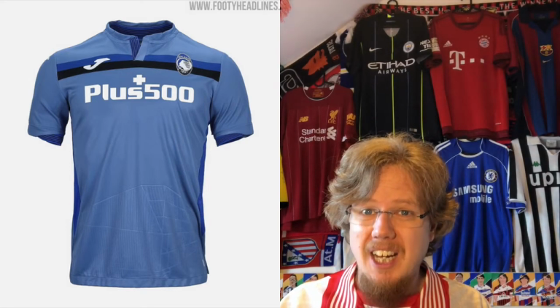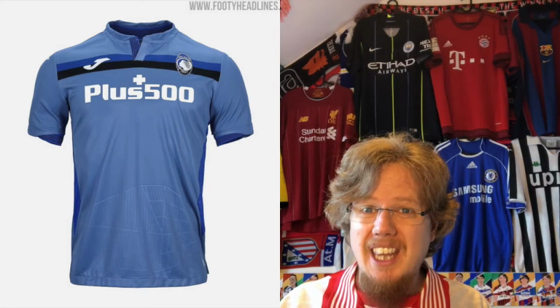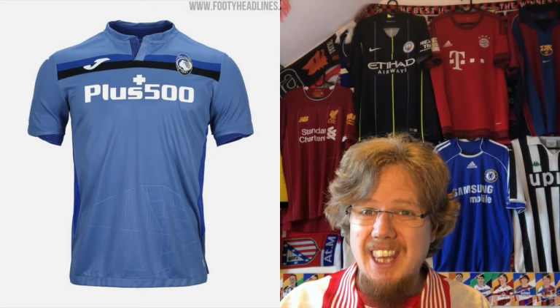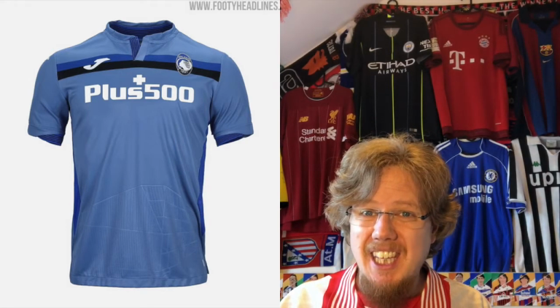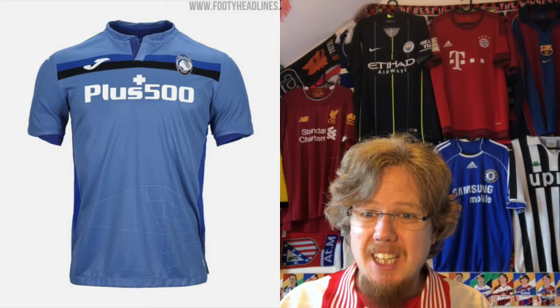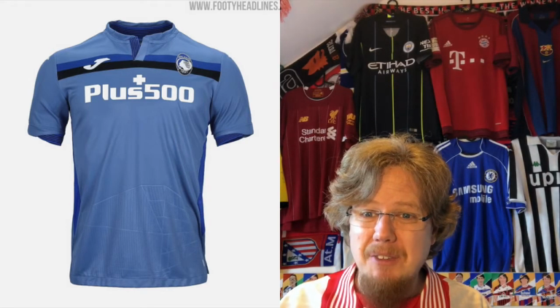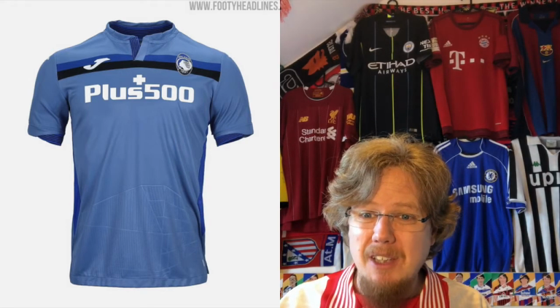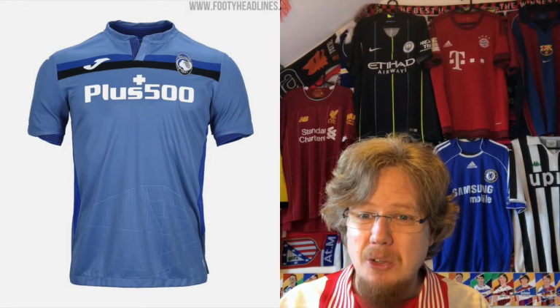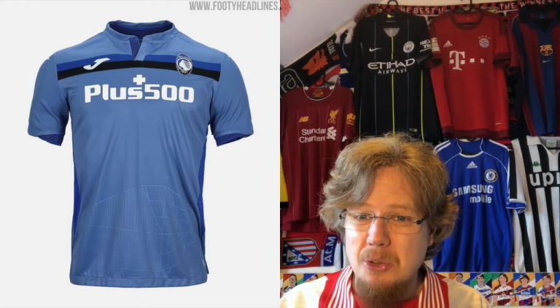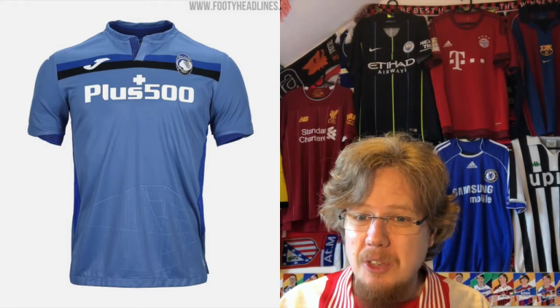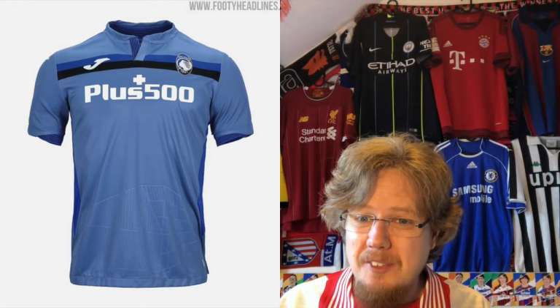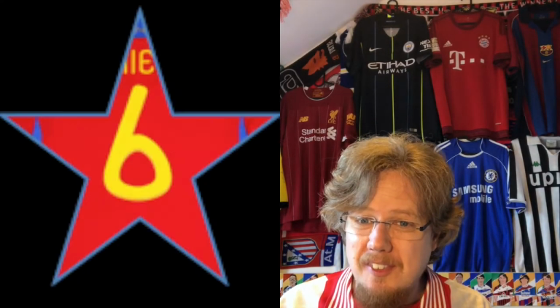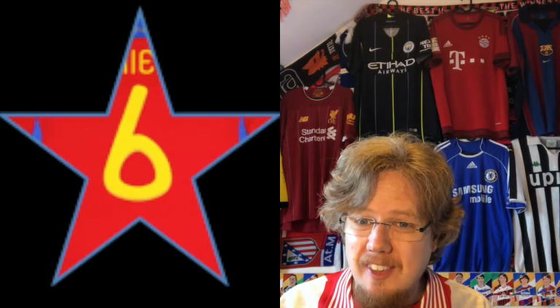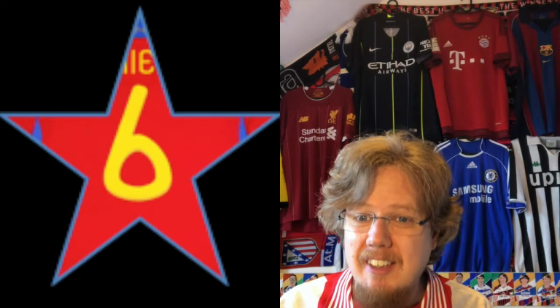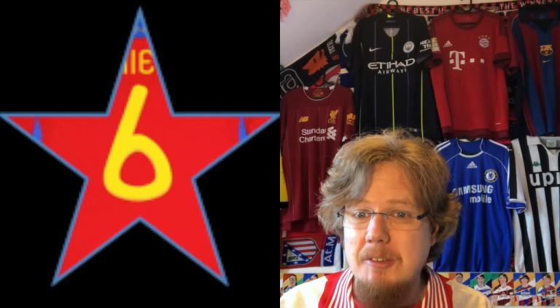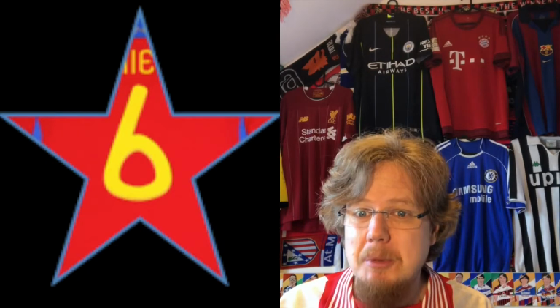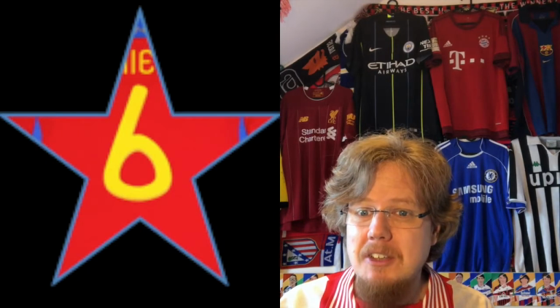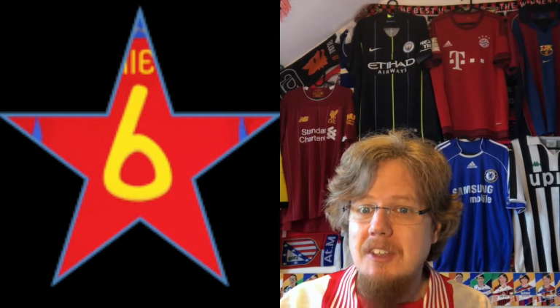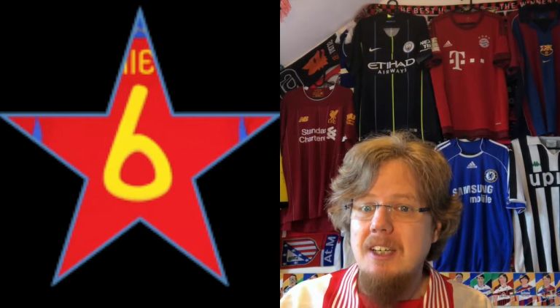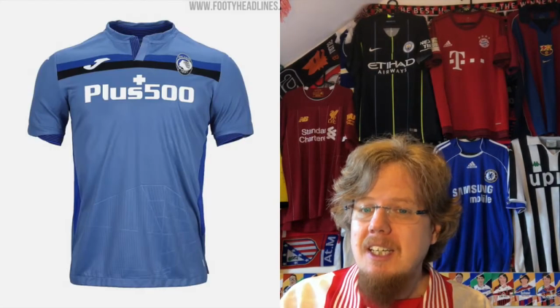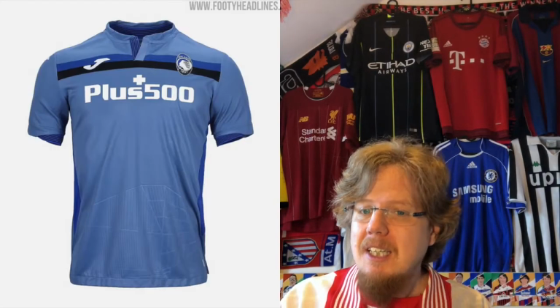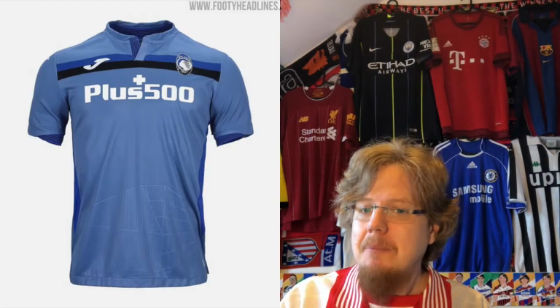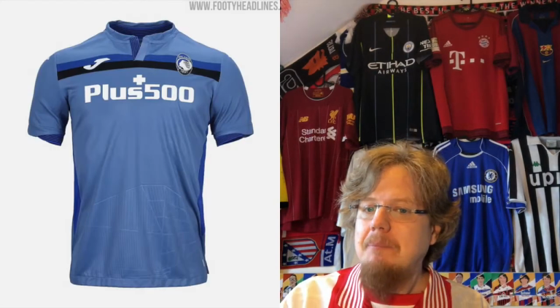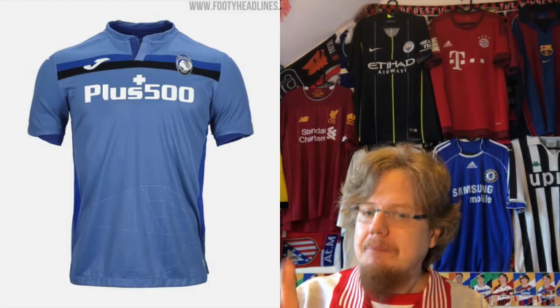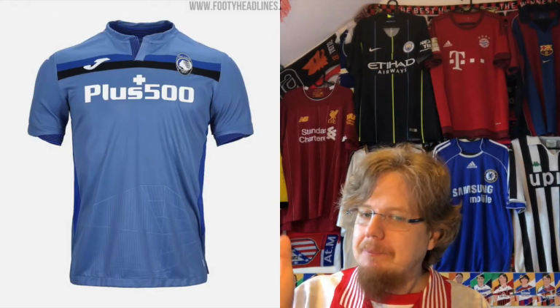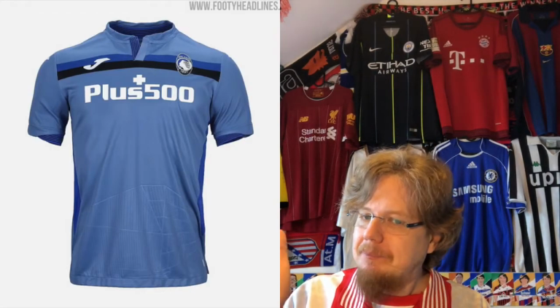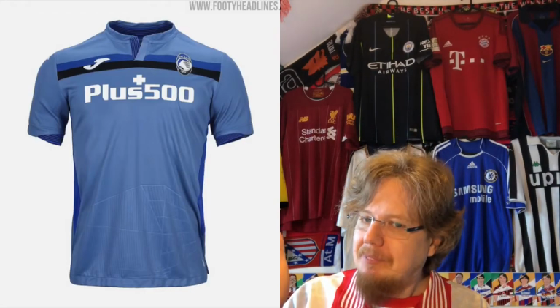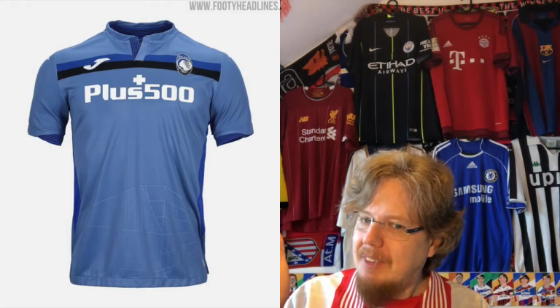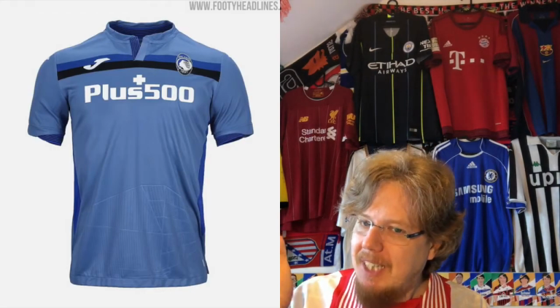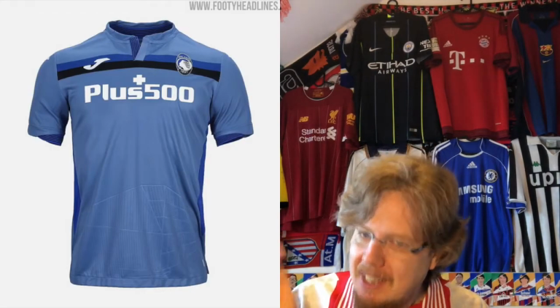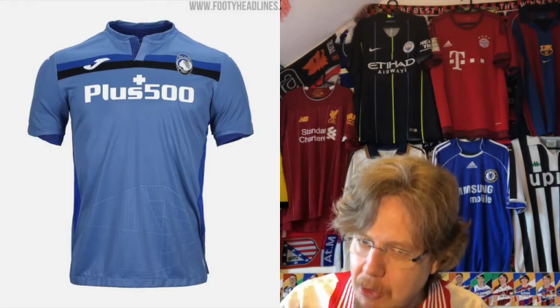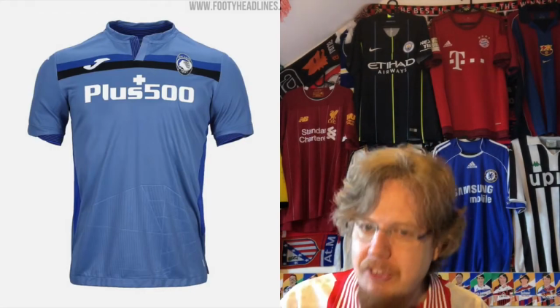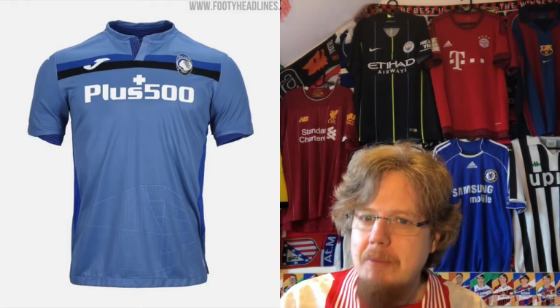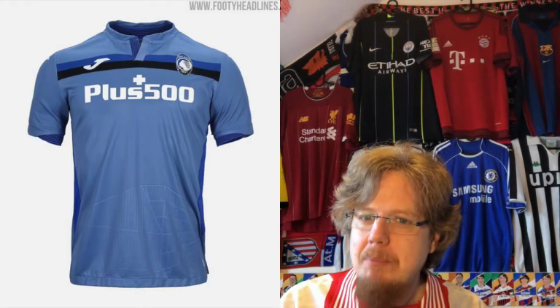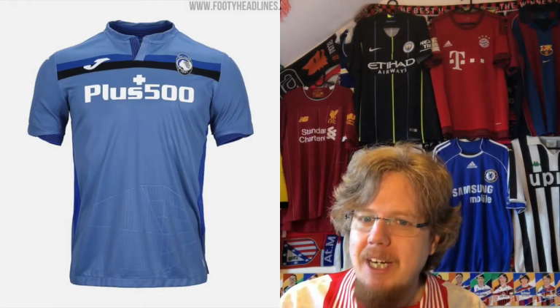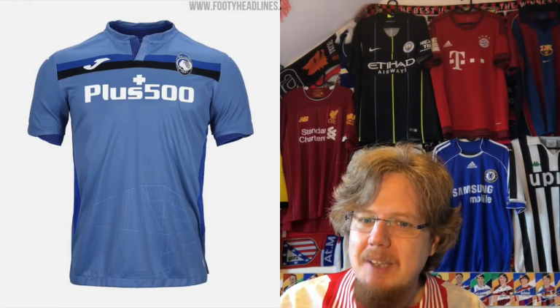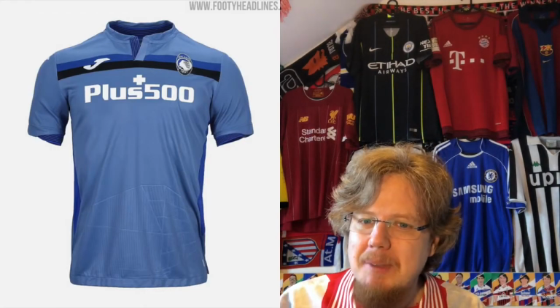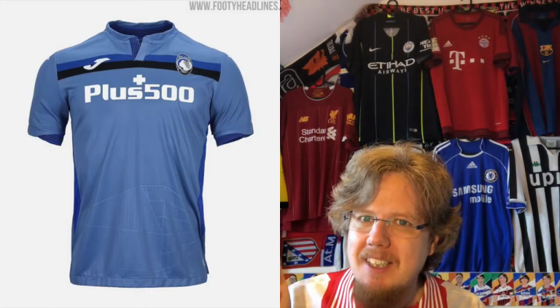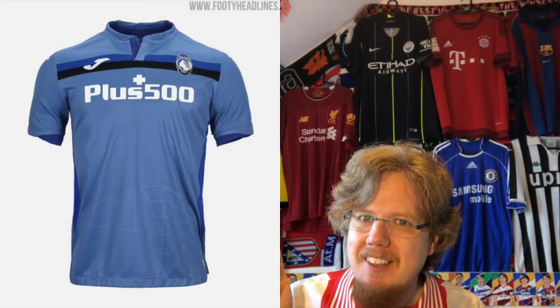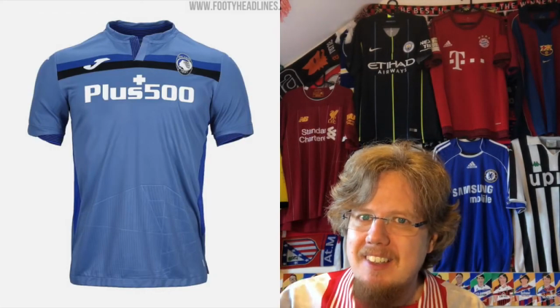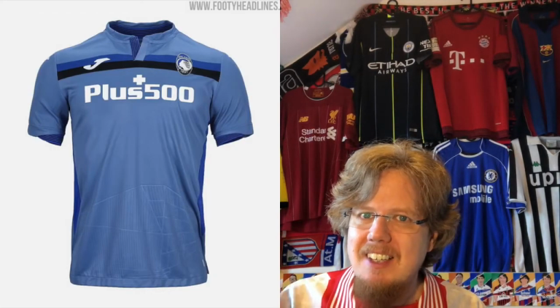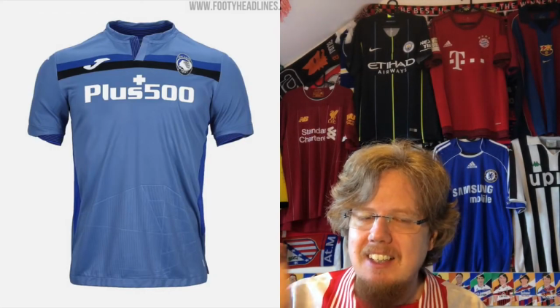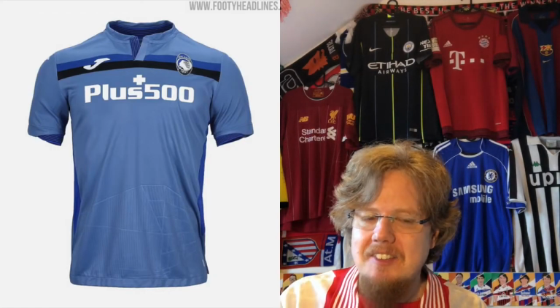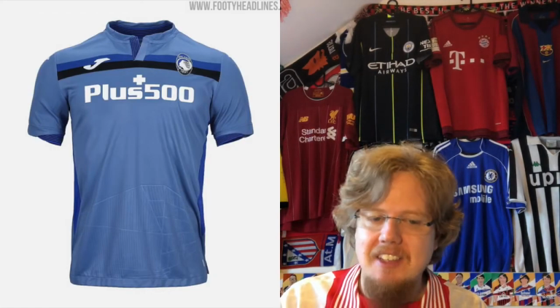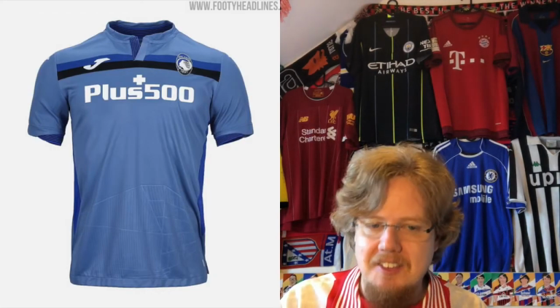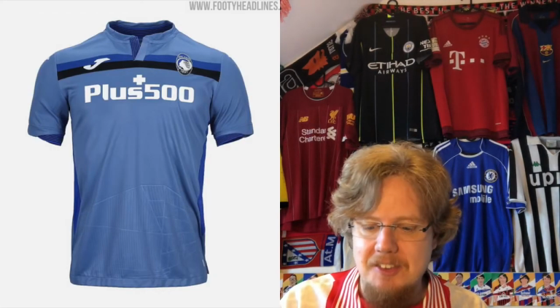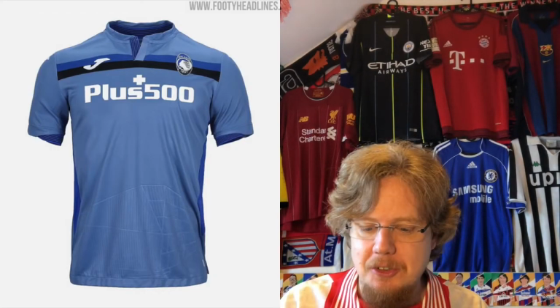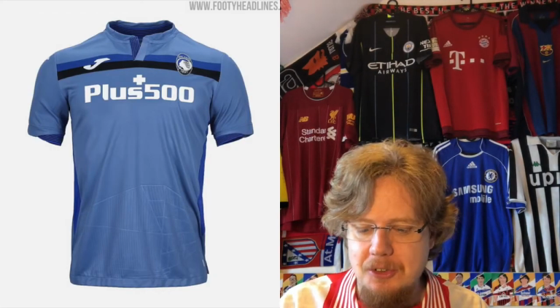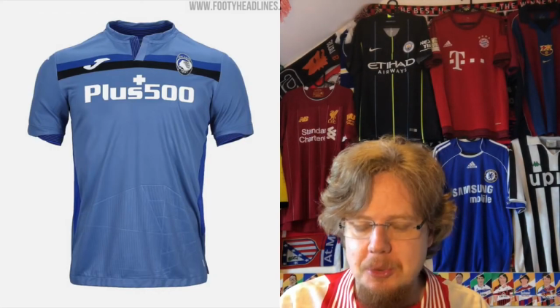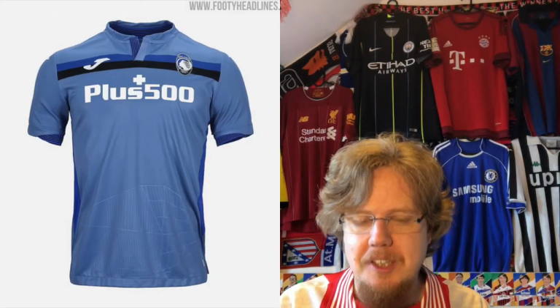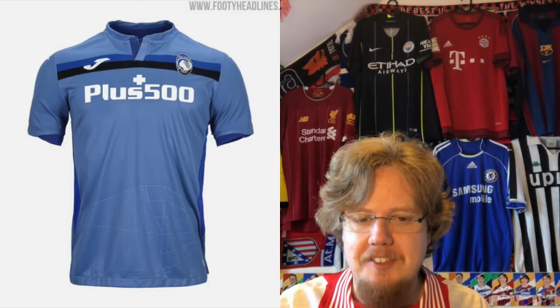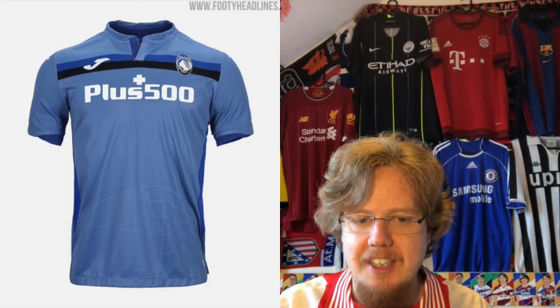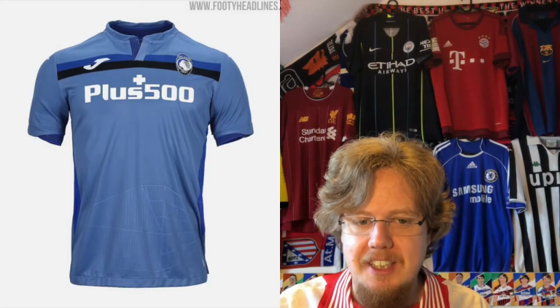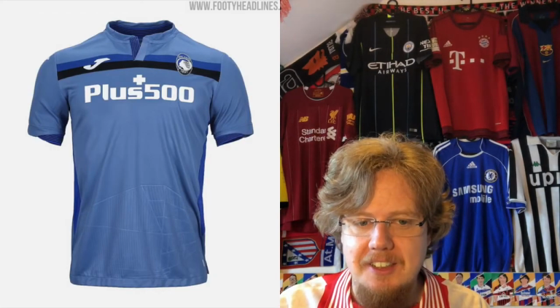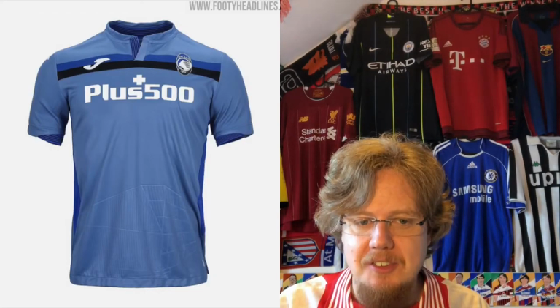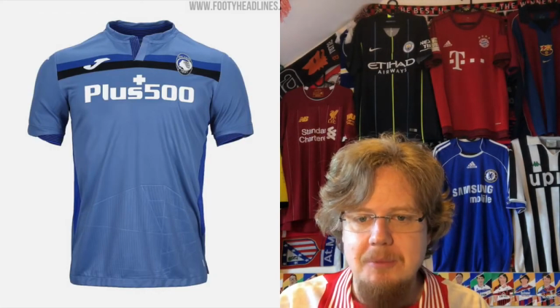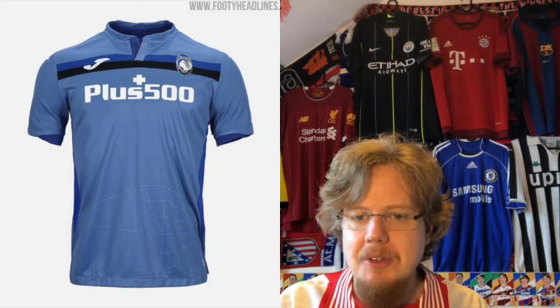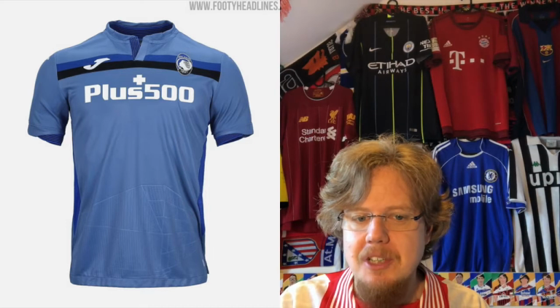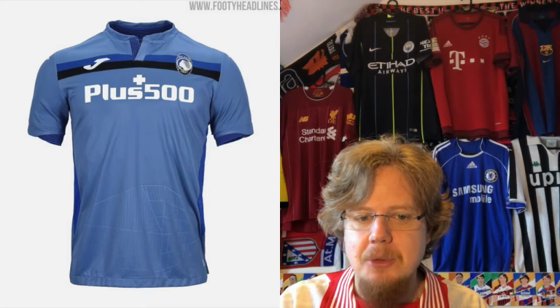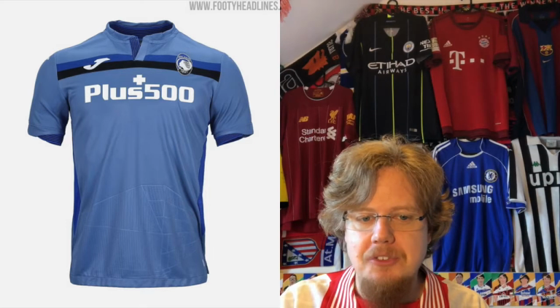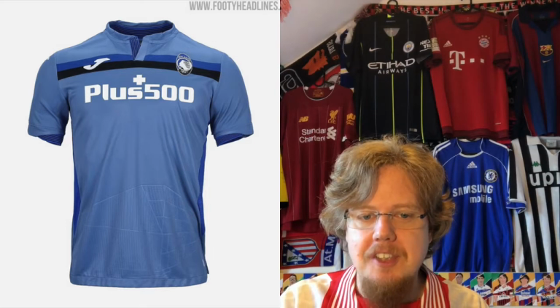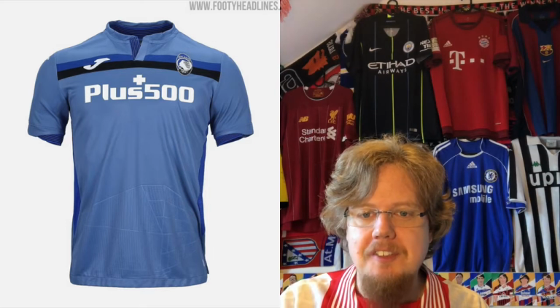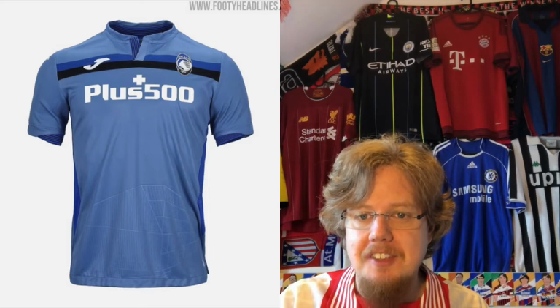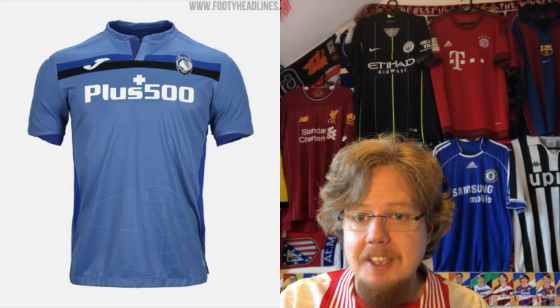I gave this seven stars in my previous jersey review, but I think I will go only six because while it looks on brand, the color still is not too exciting. So I'm going to go six here.